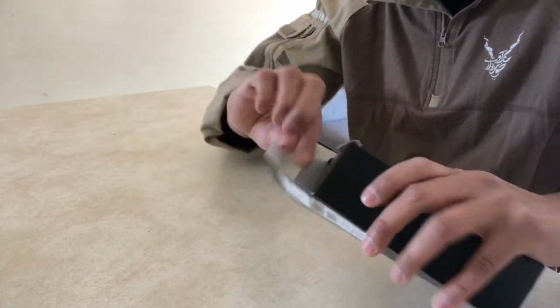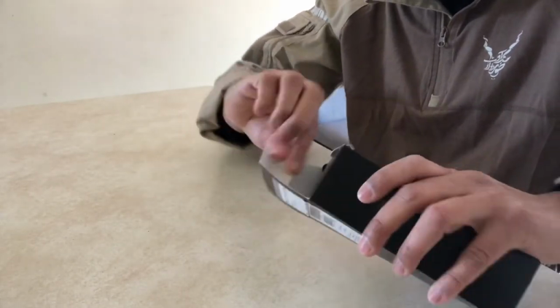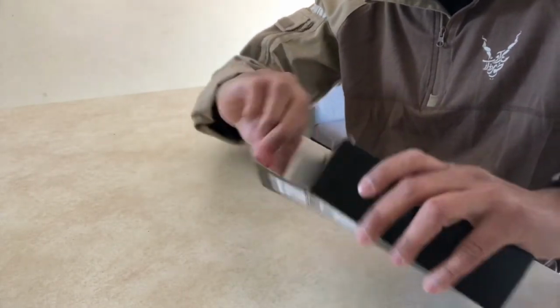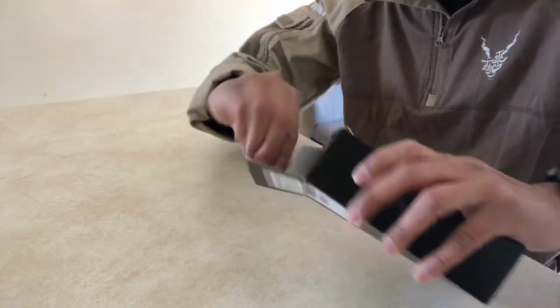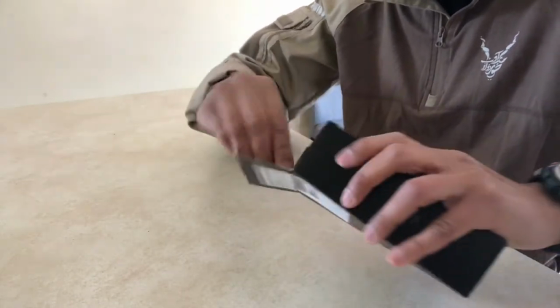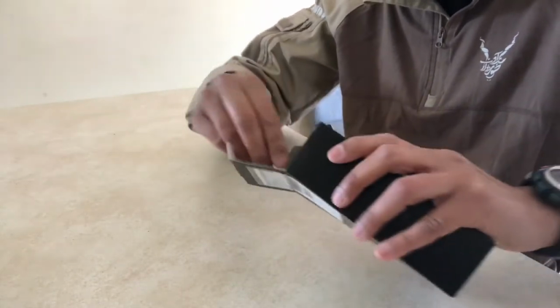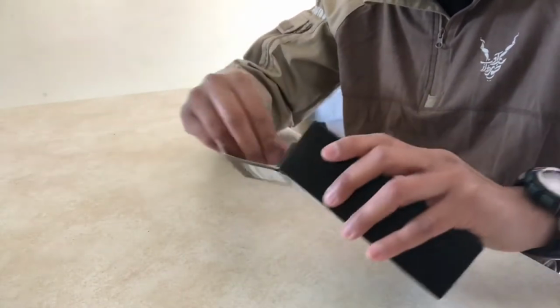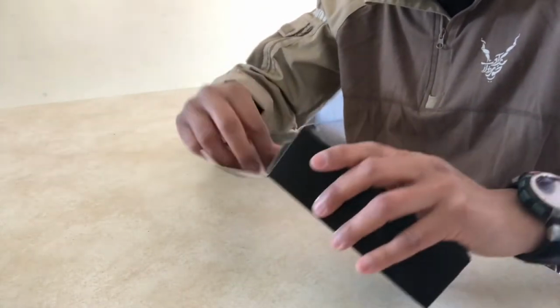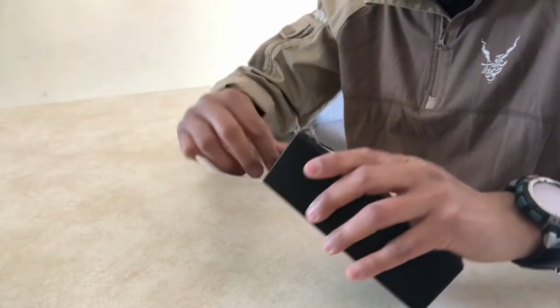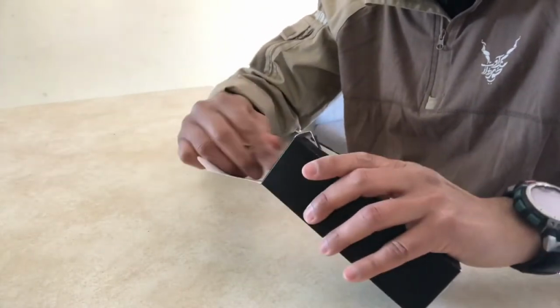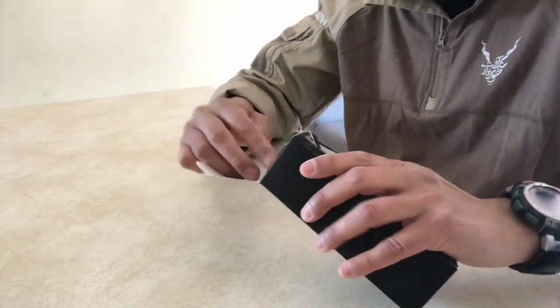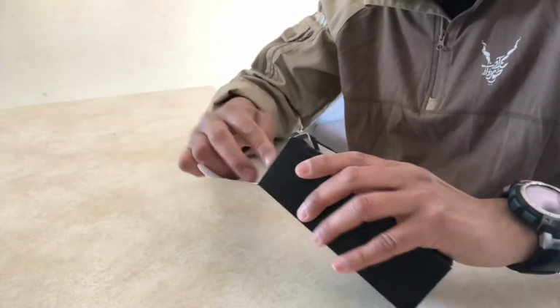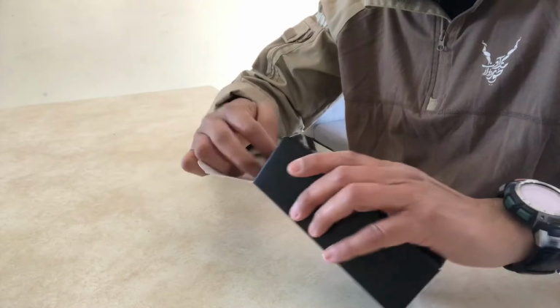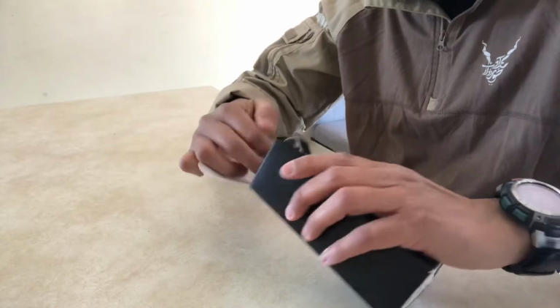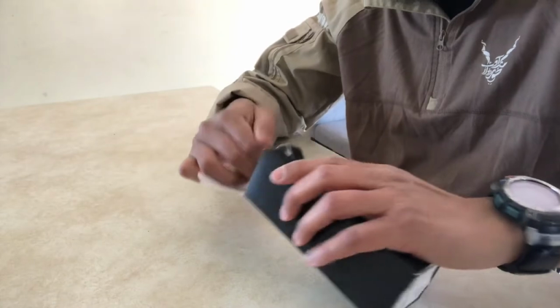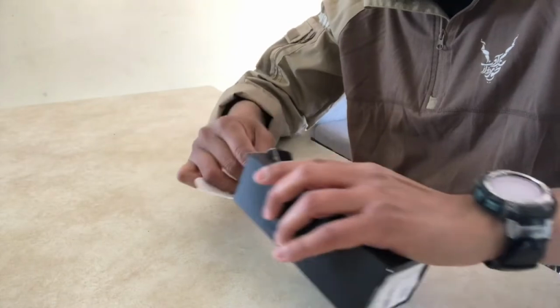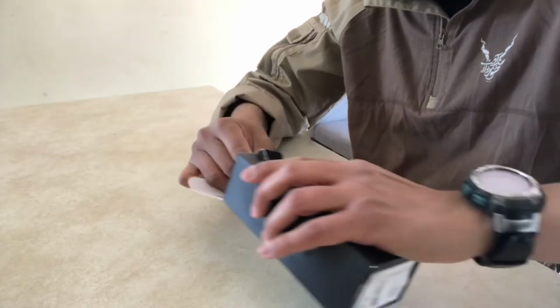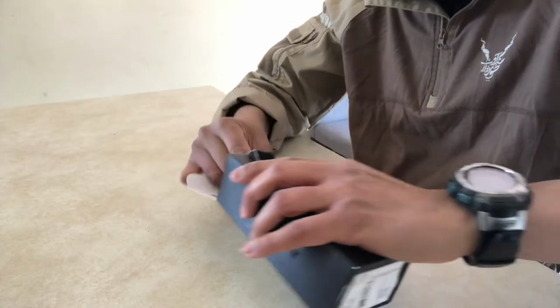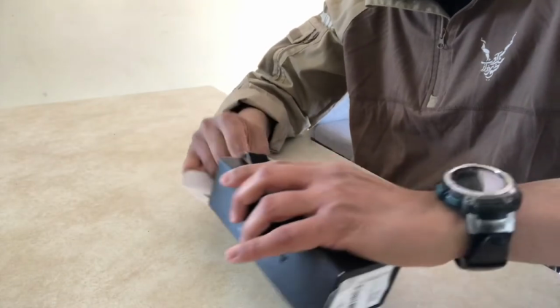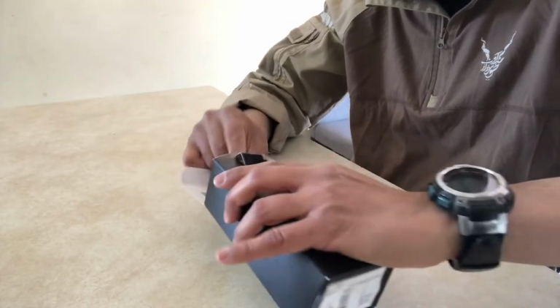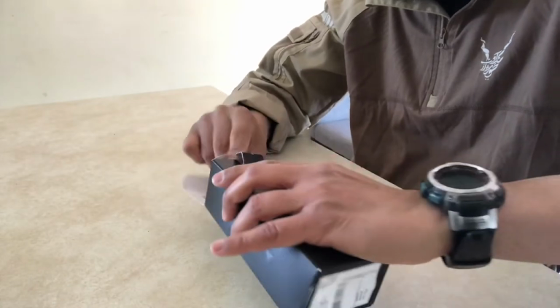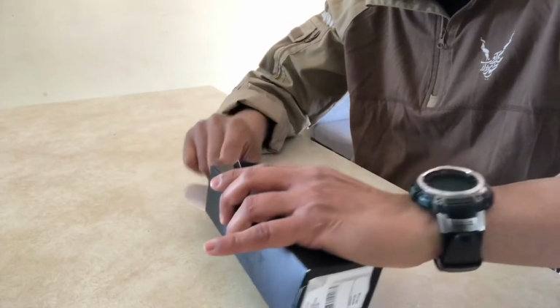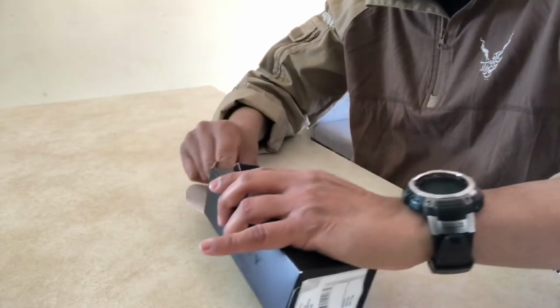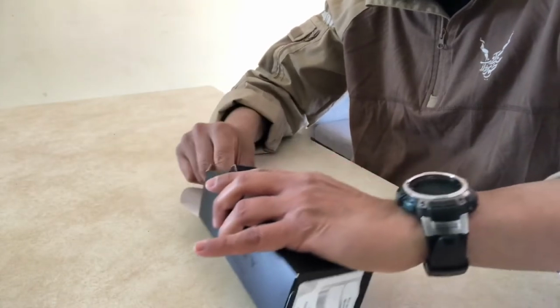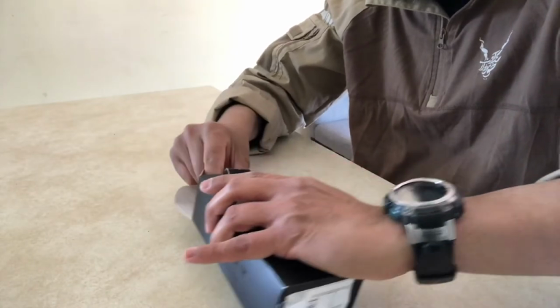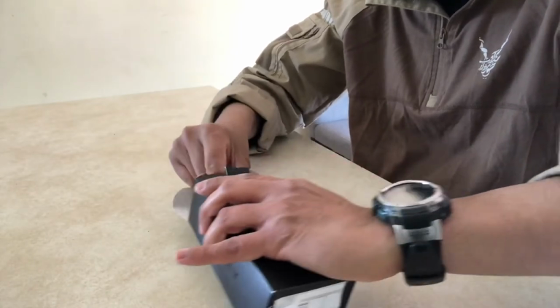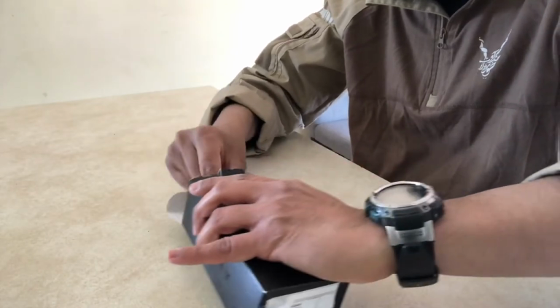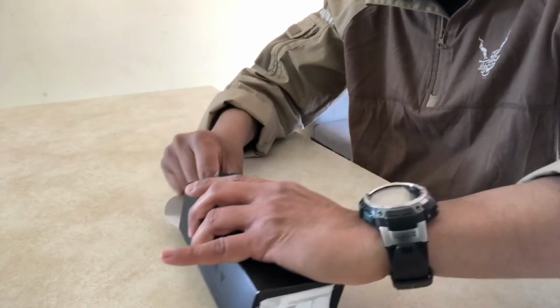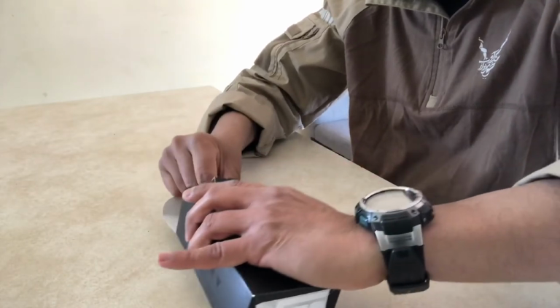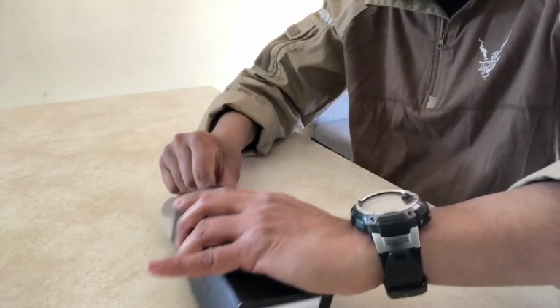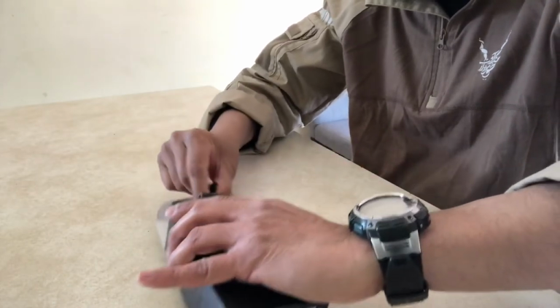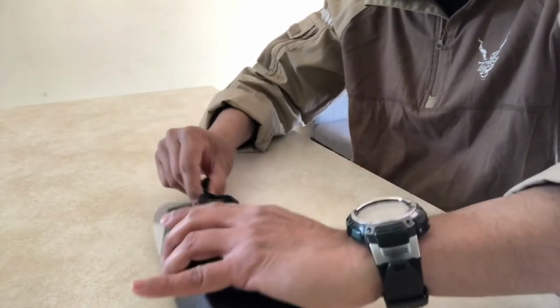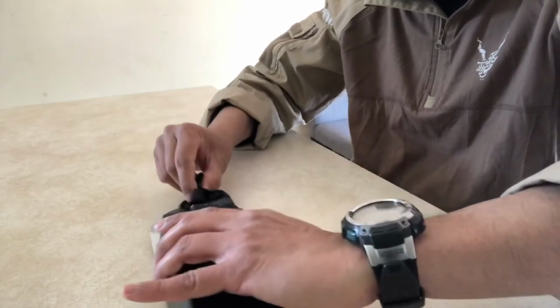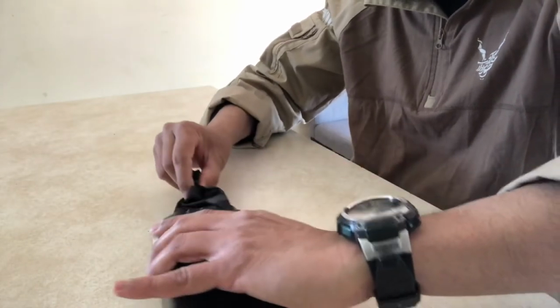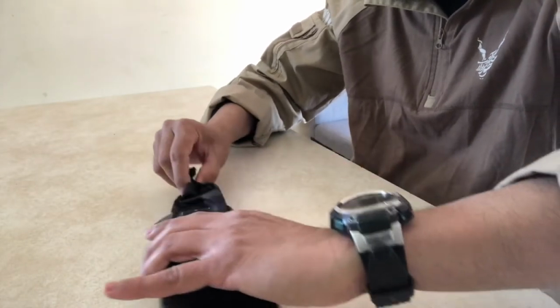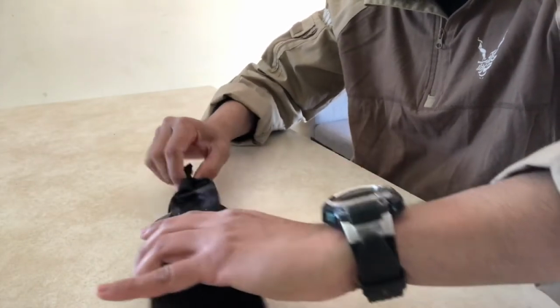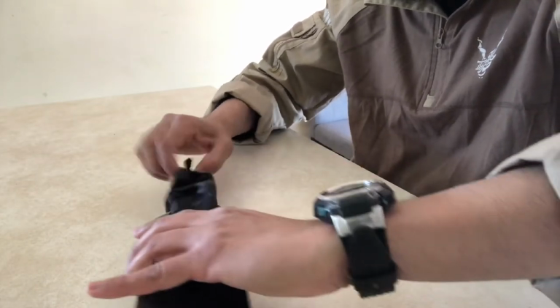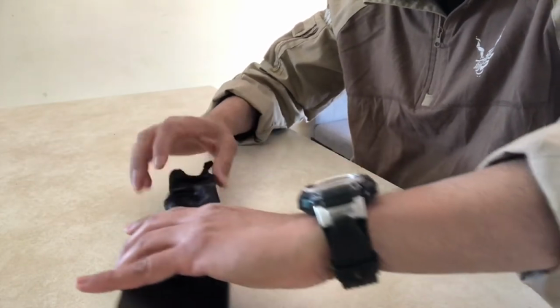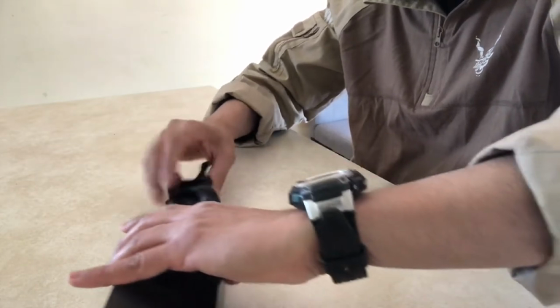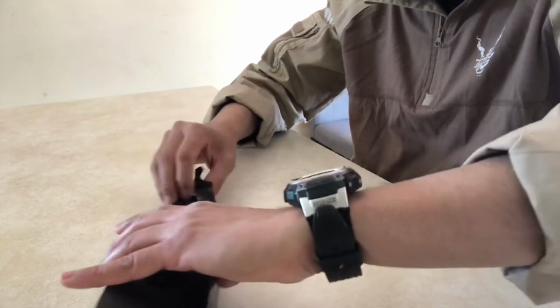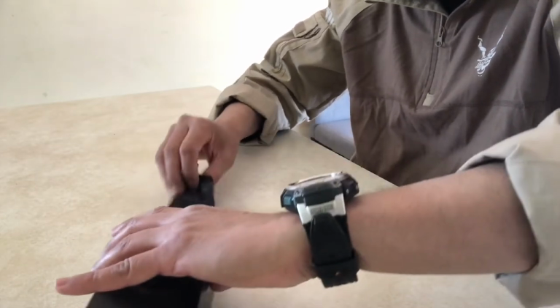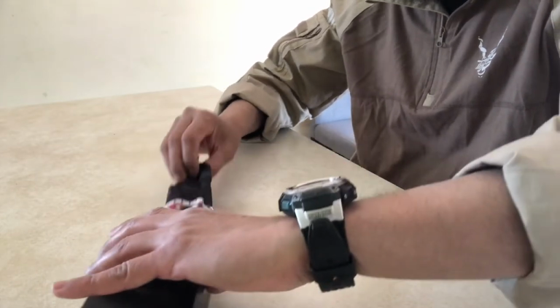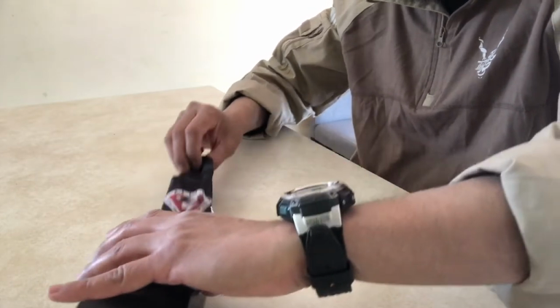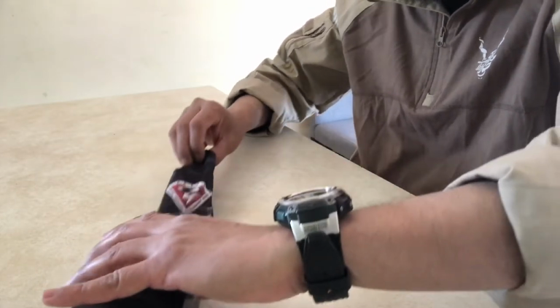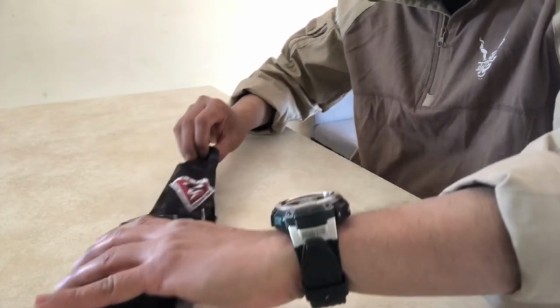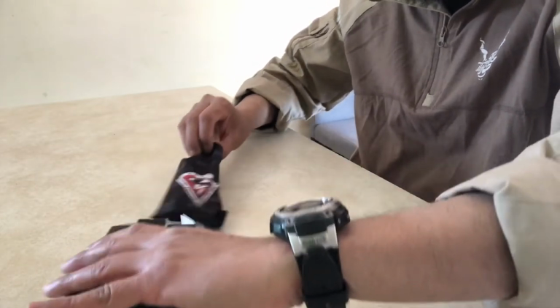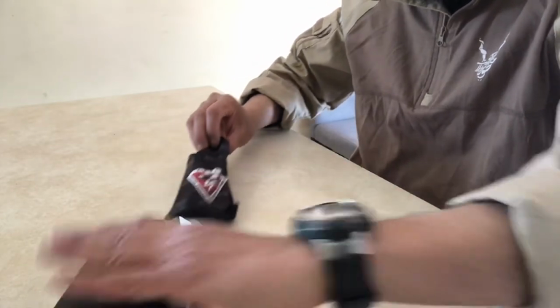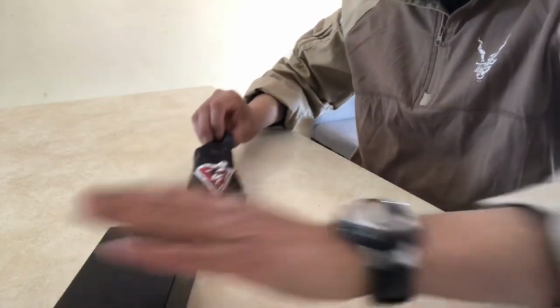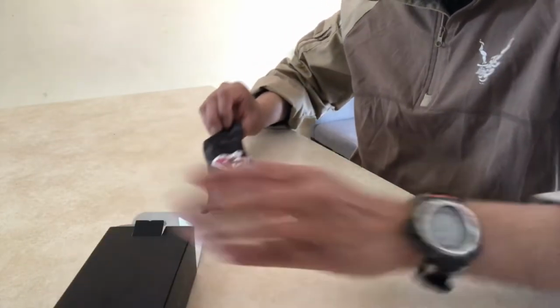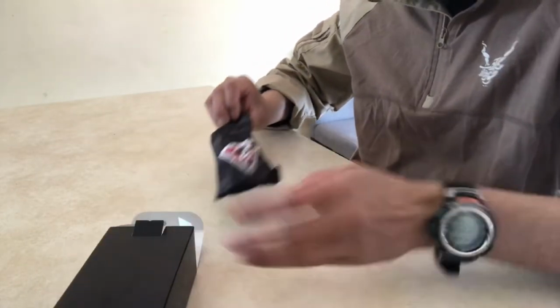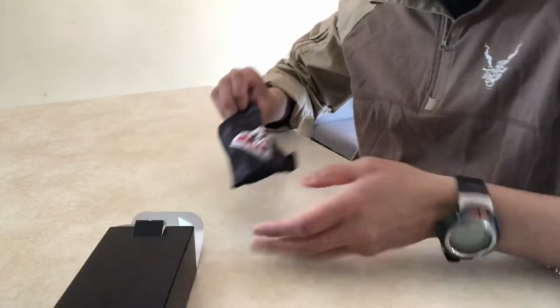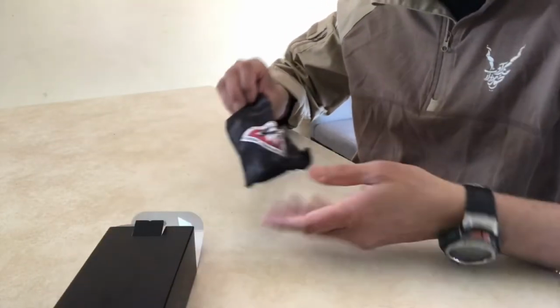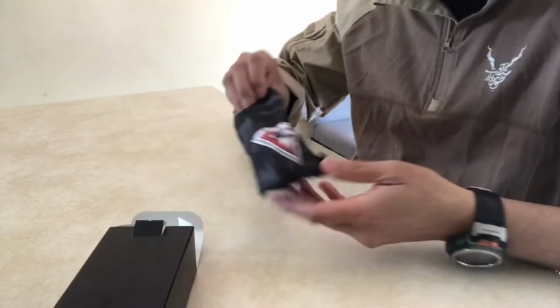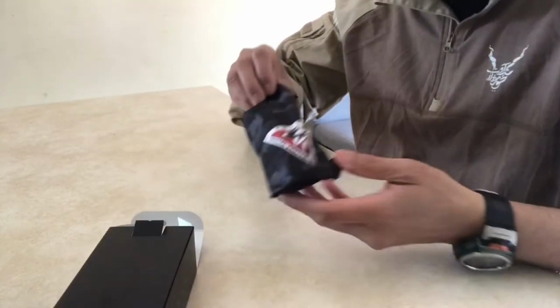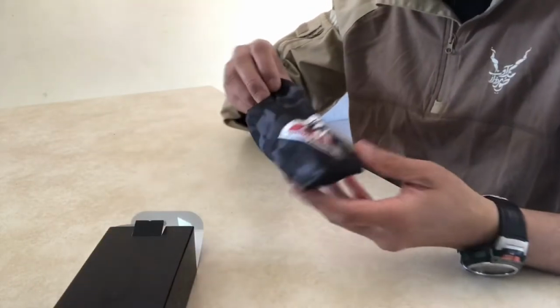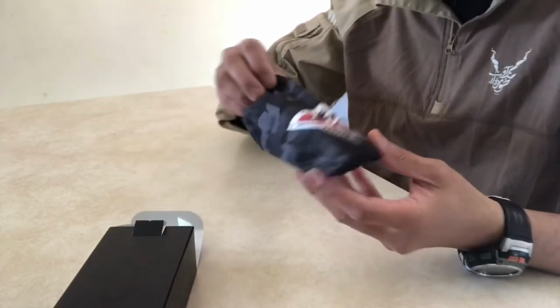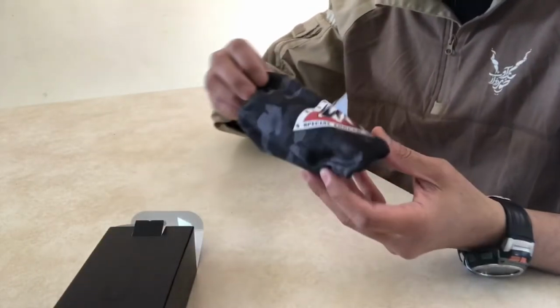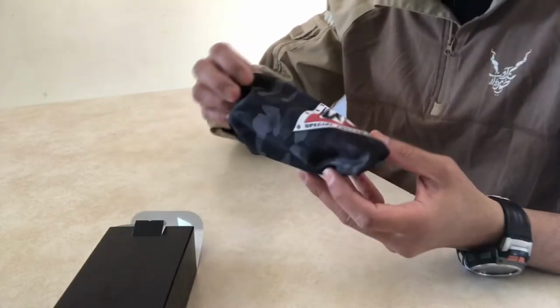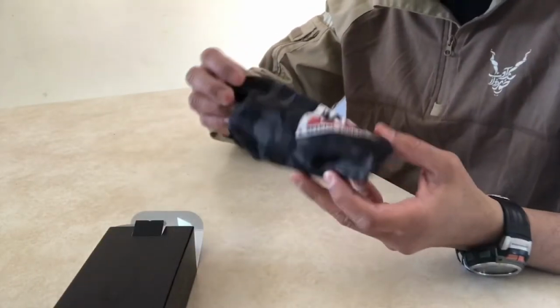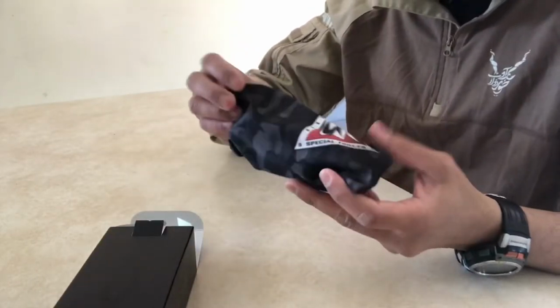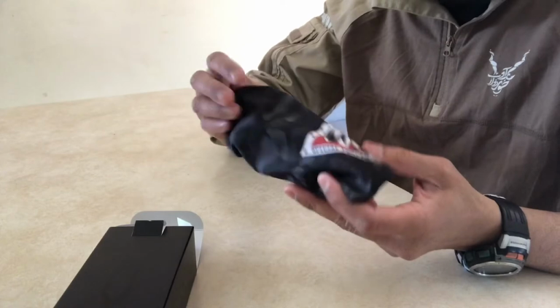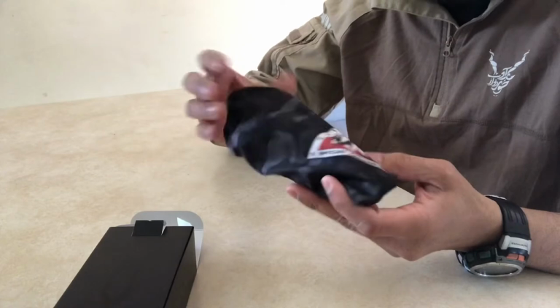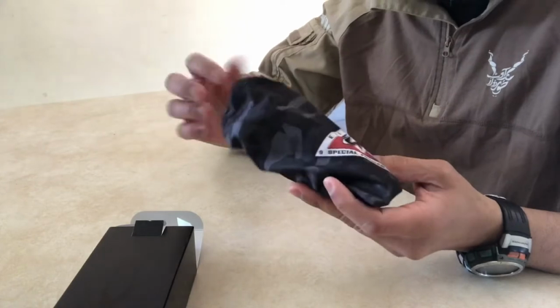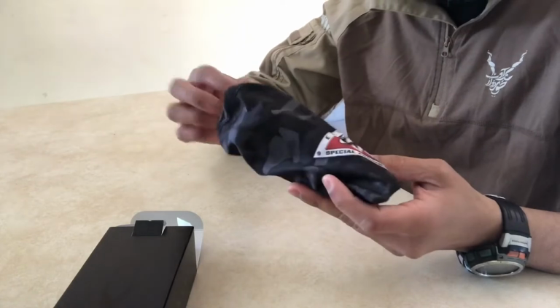Comes with an instructions manual and a micro bag included to clean and store your Oakley sunglasses.